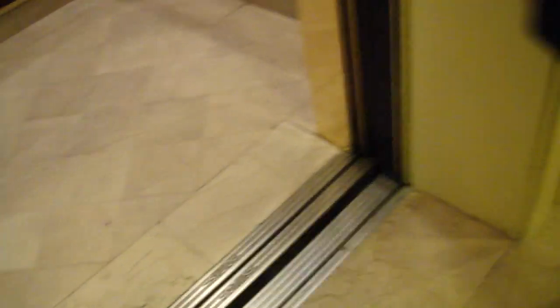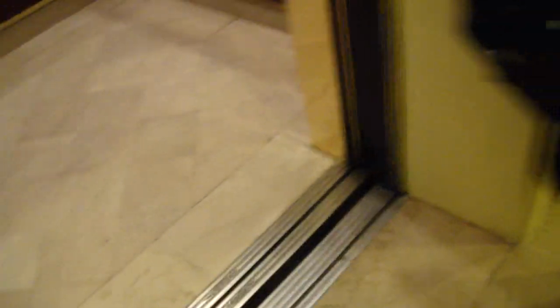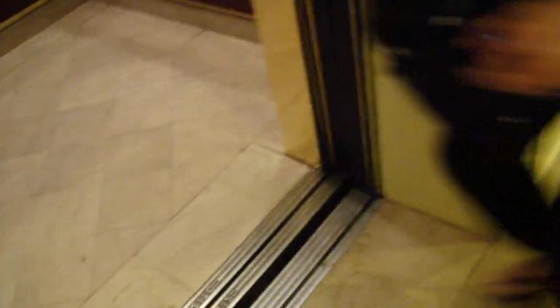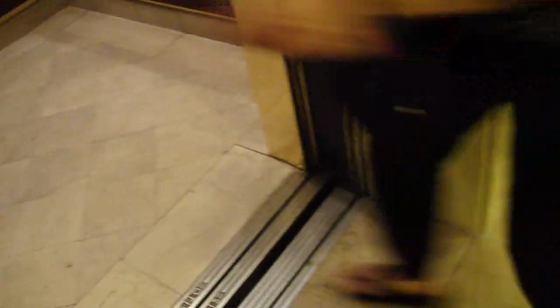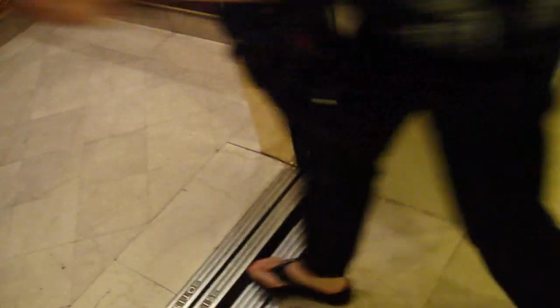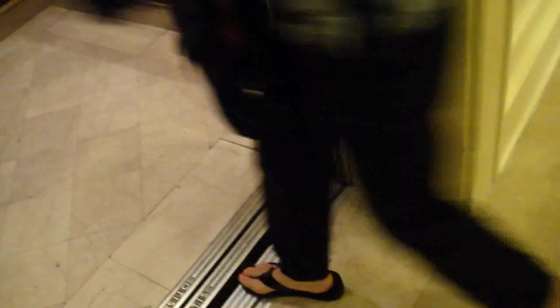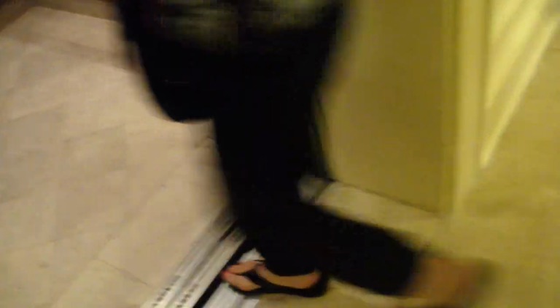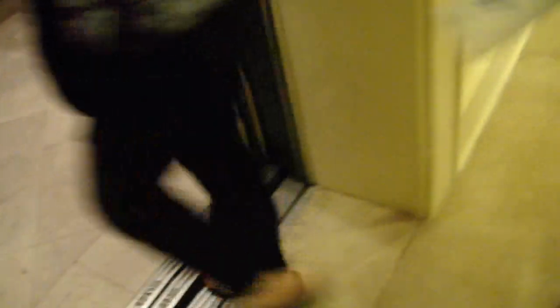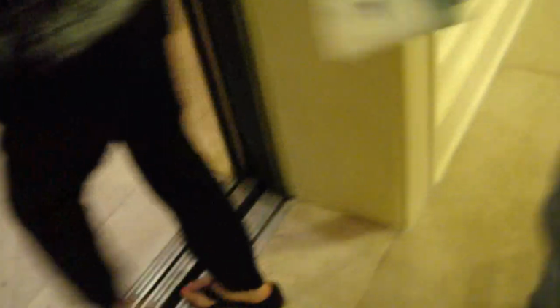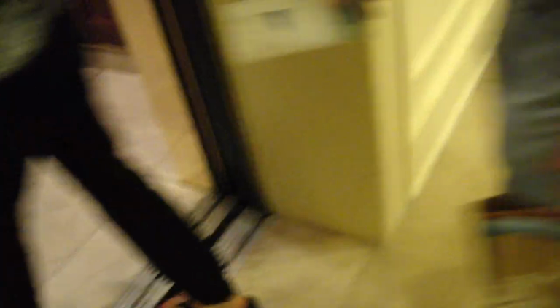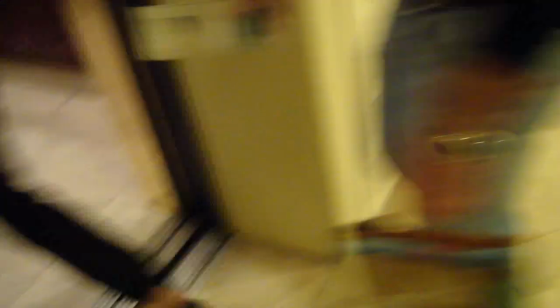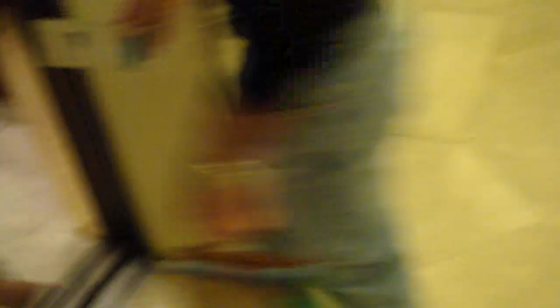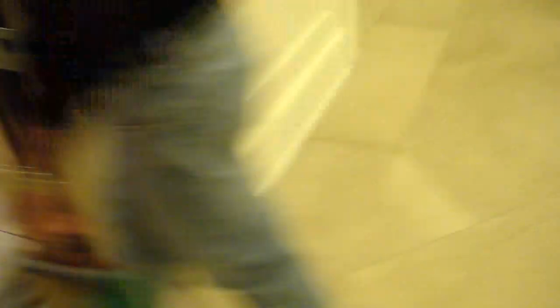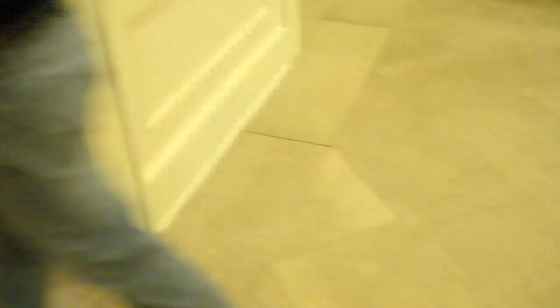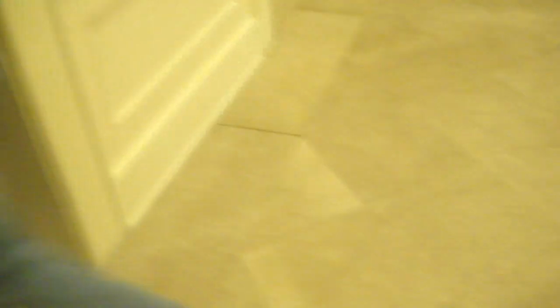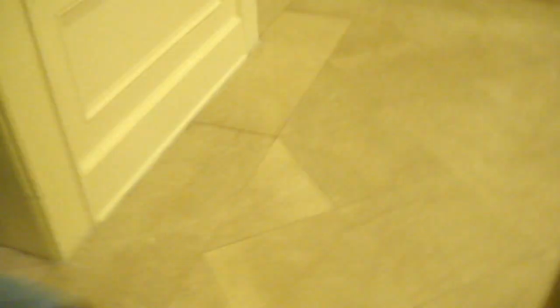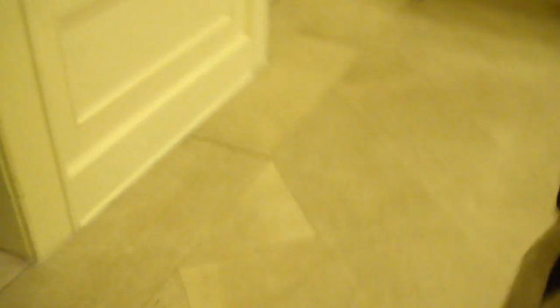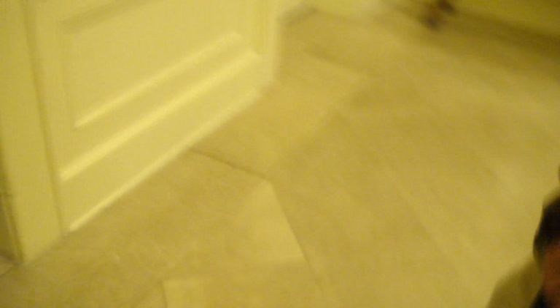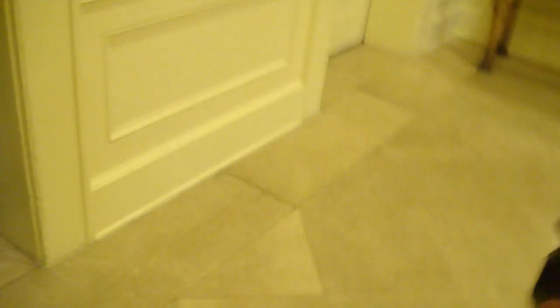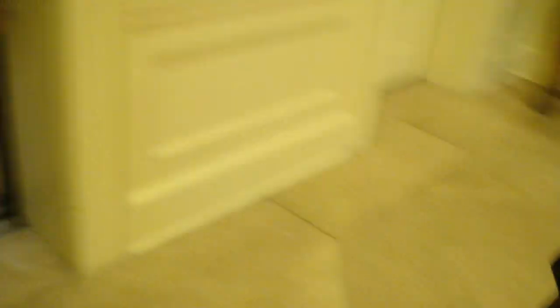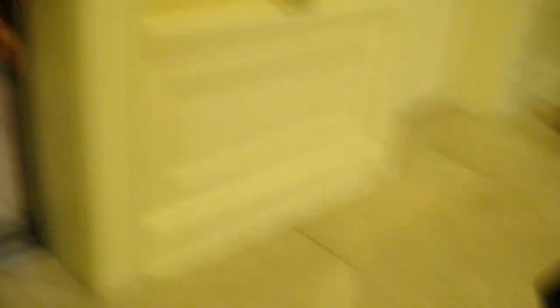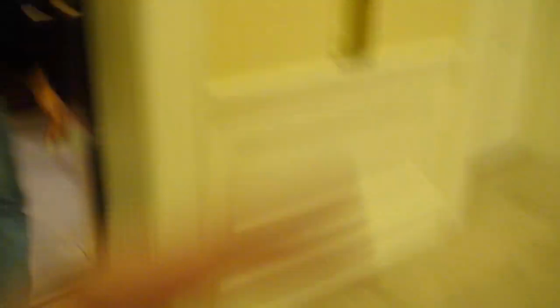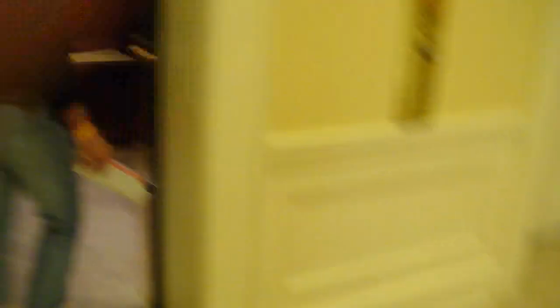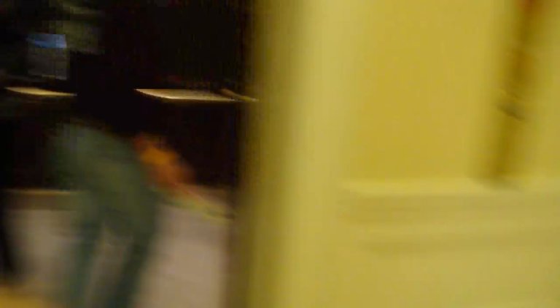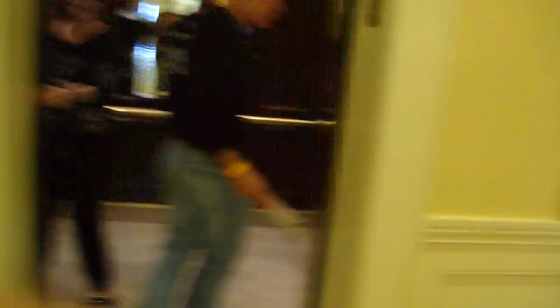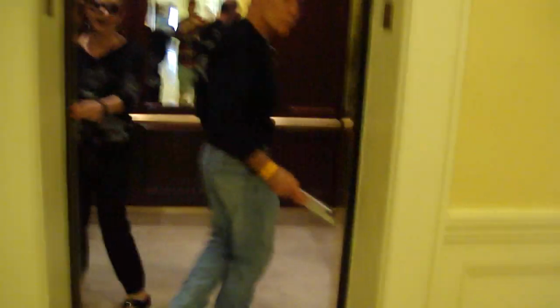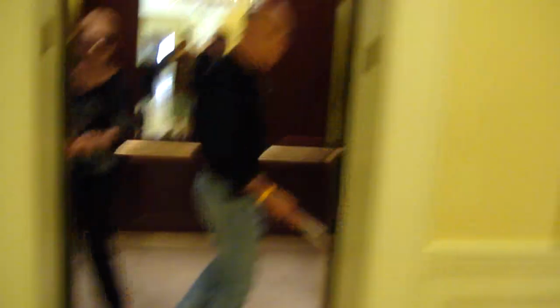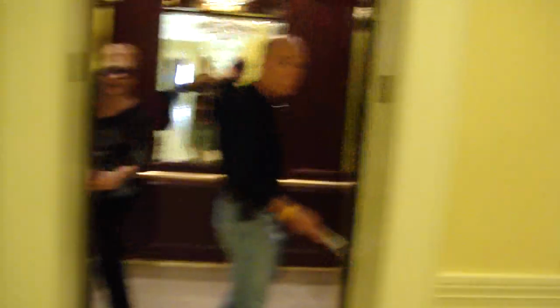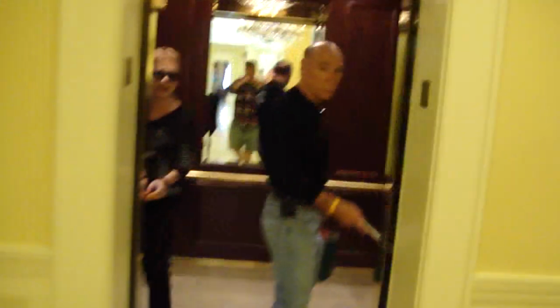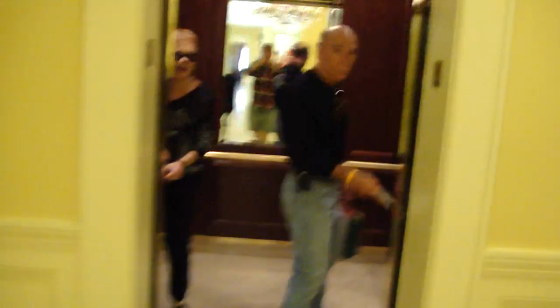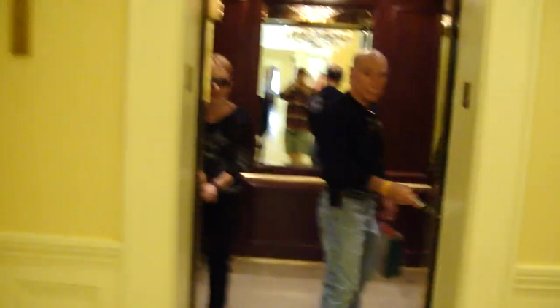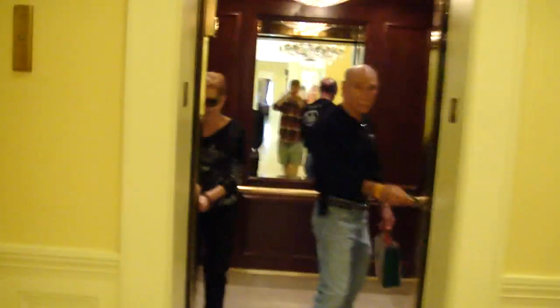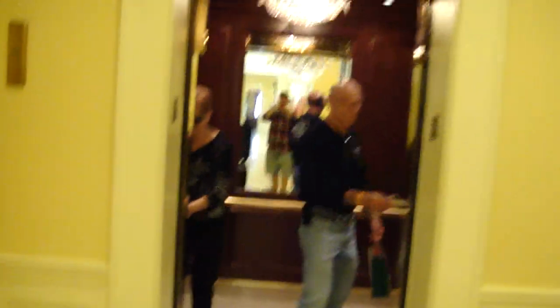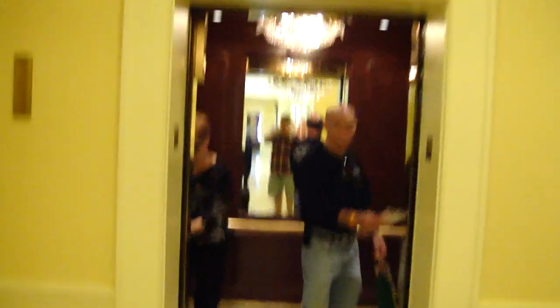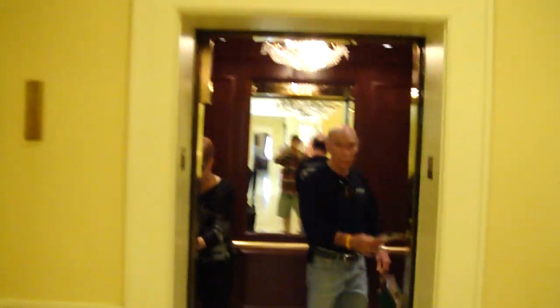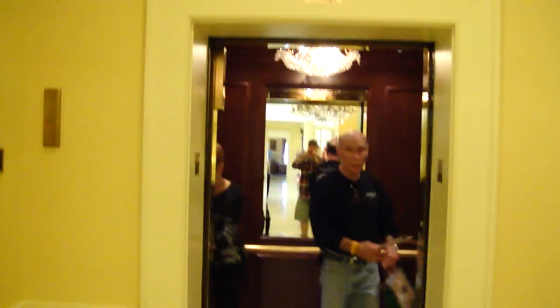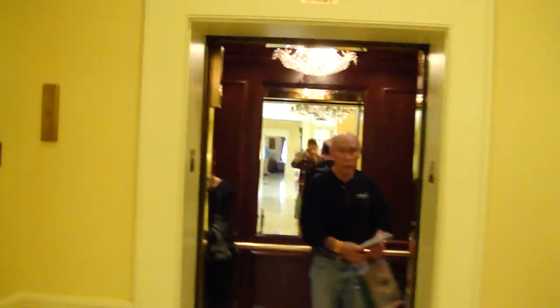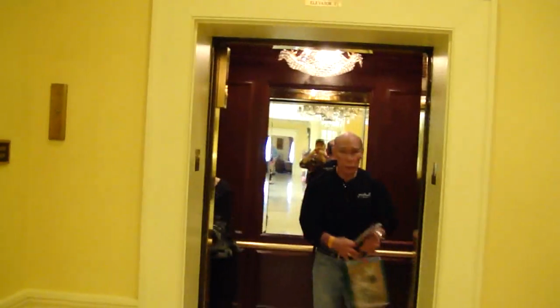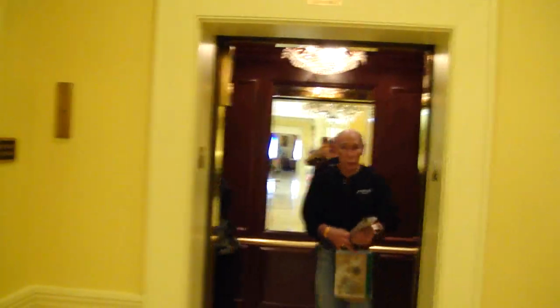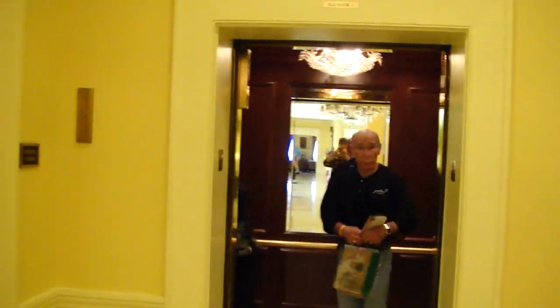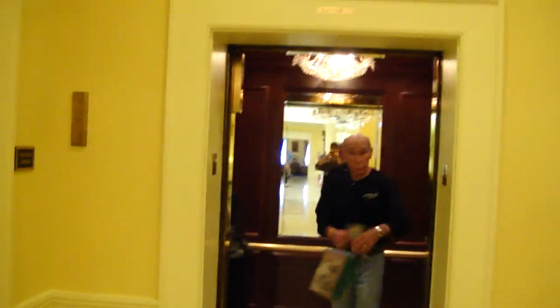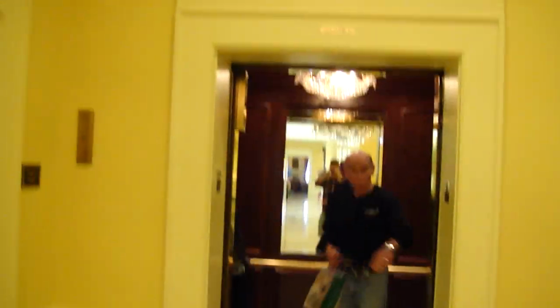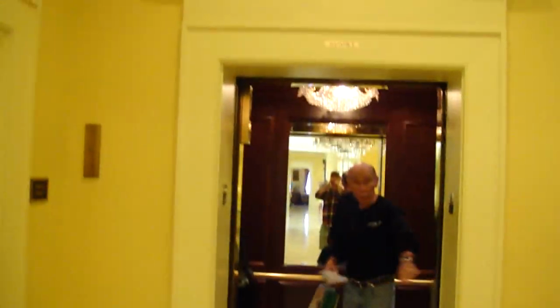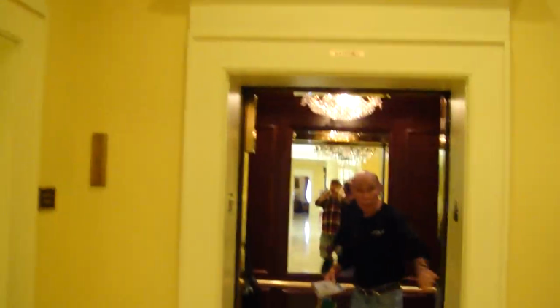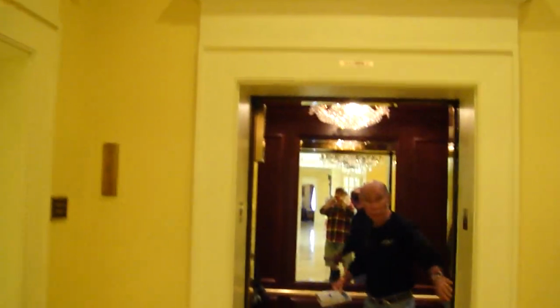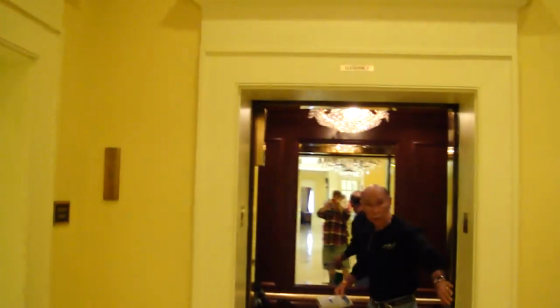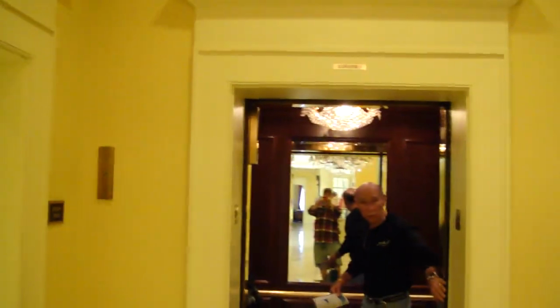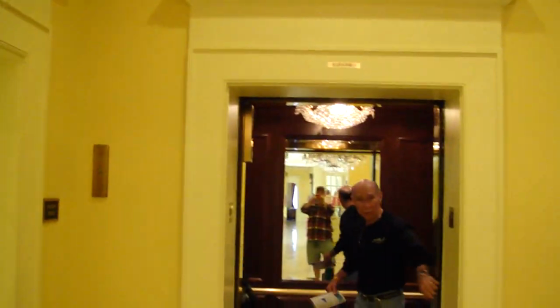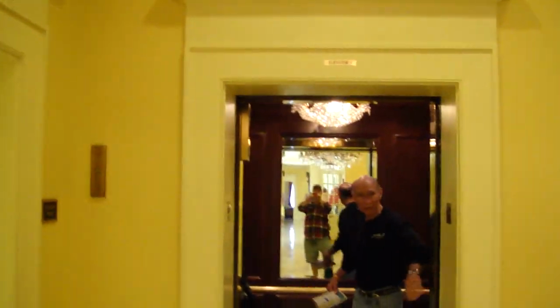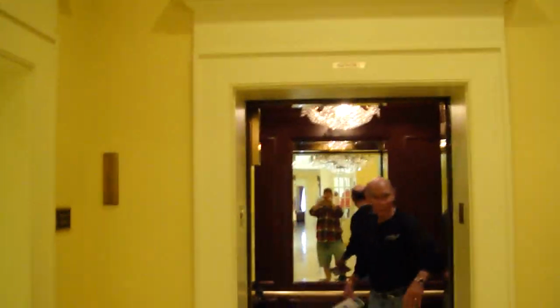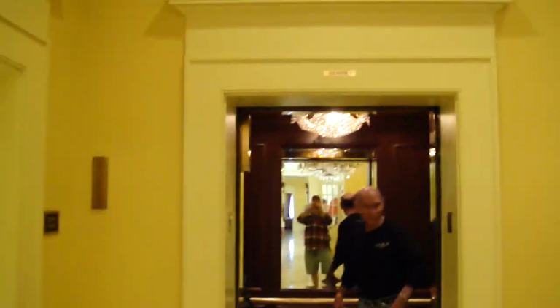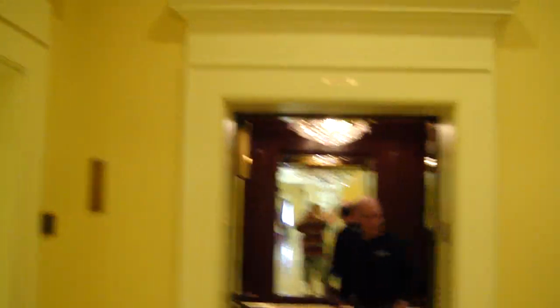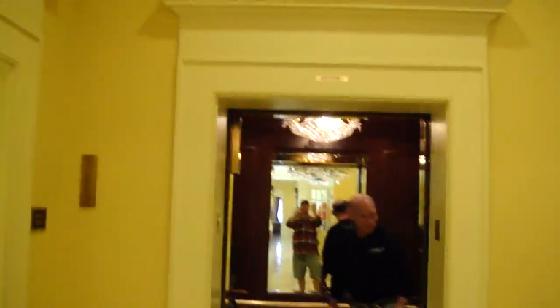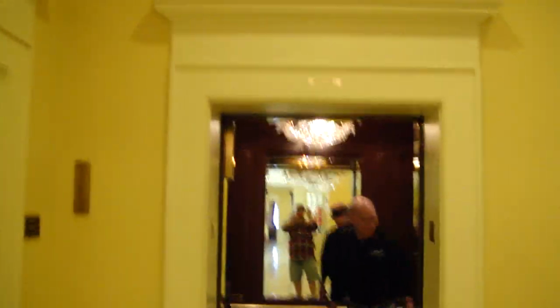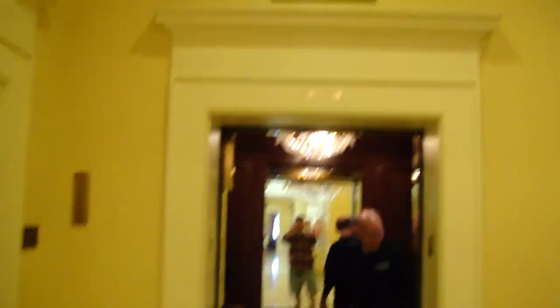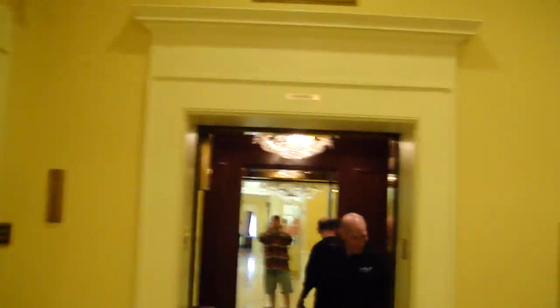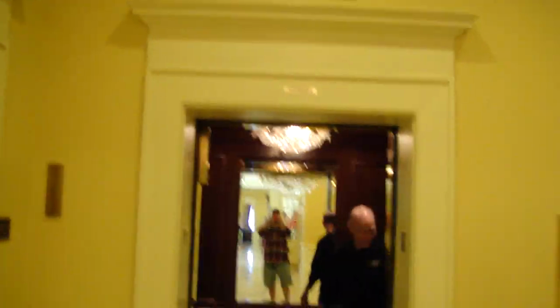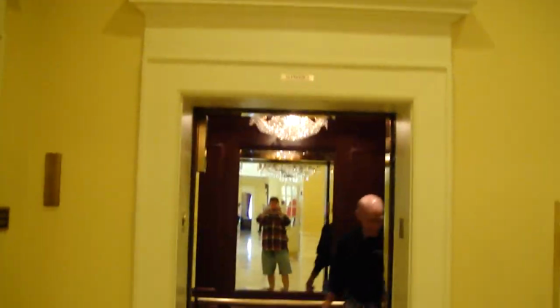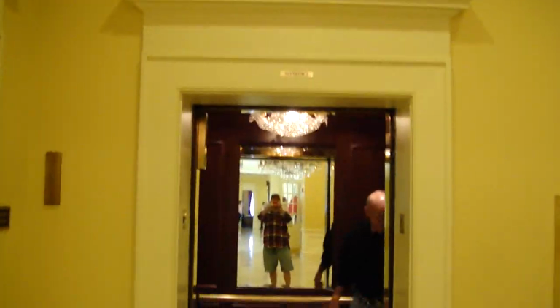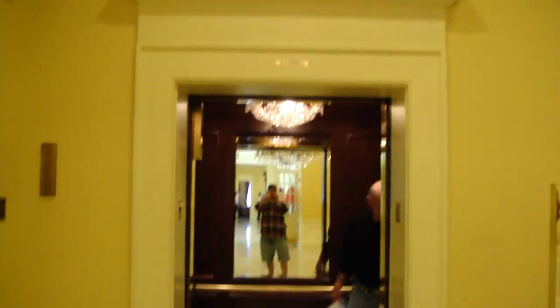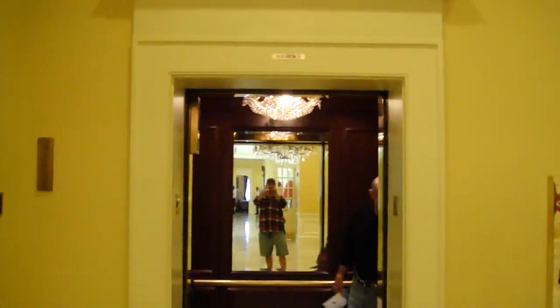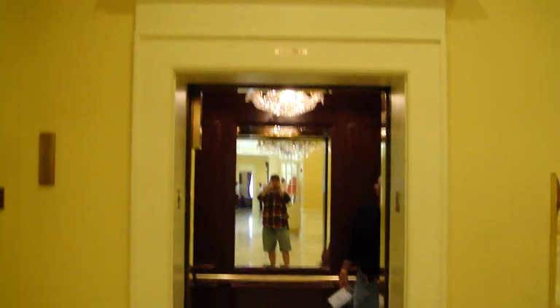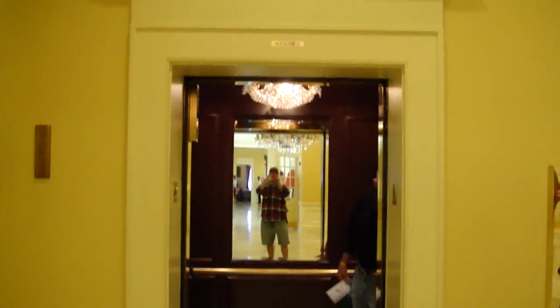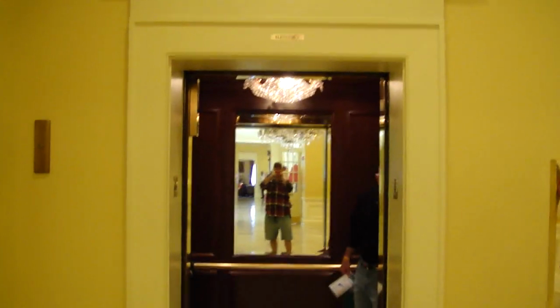What are y'all taking pictures of yourself? We're filming the elevator. Do you want to come in here? No, go on up. I'm going to watch the indicator.